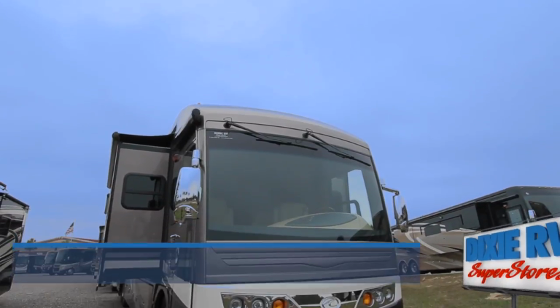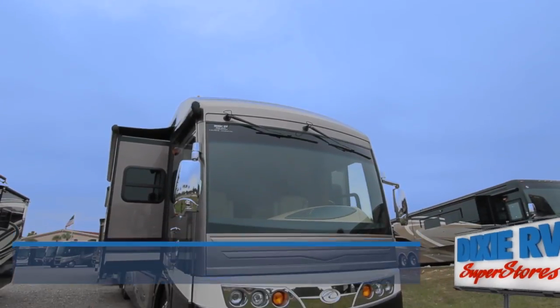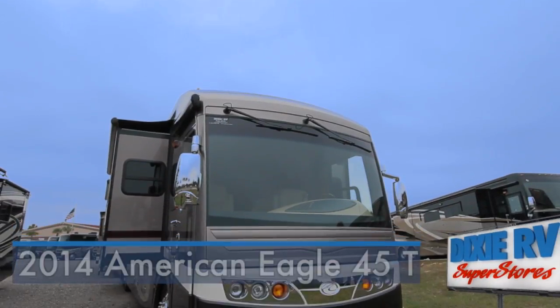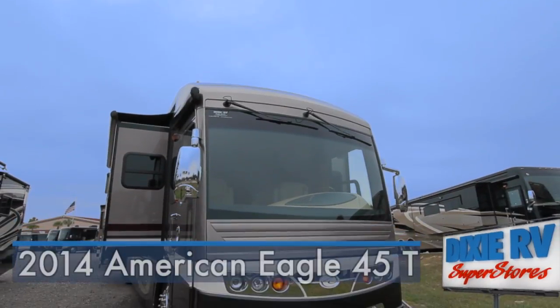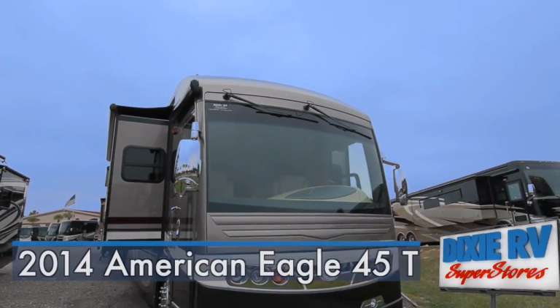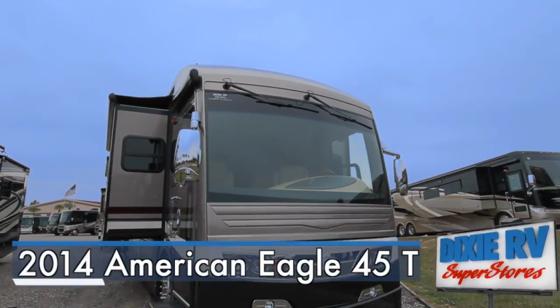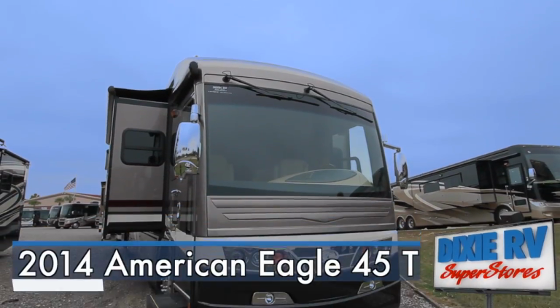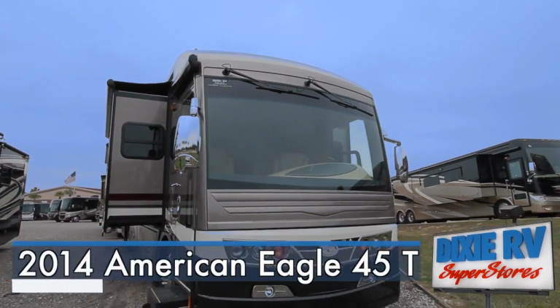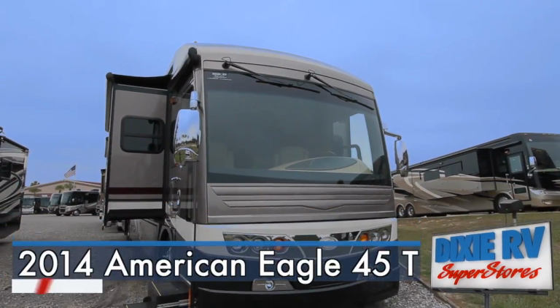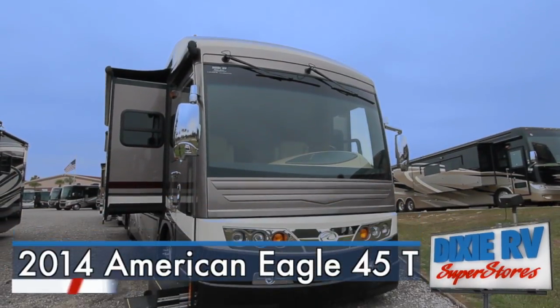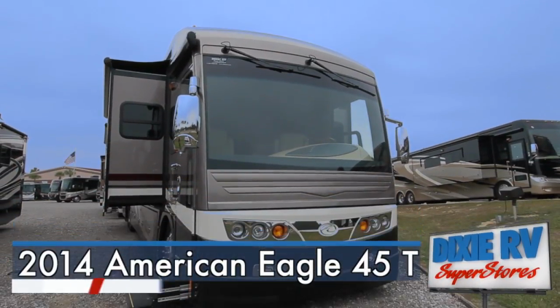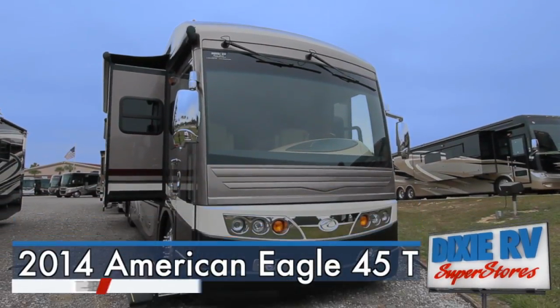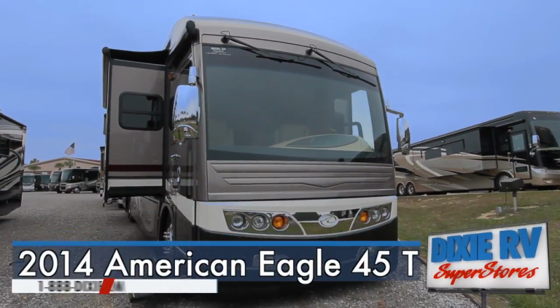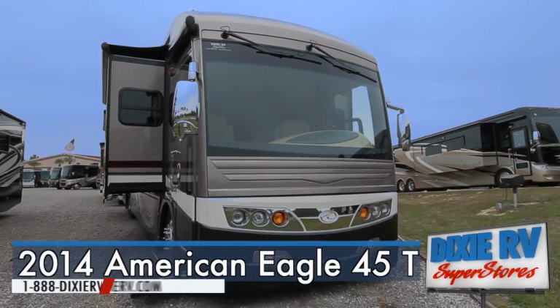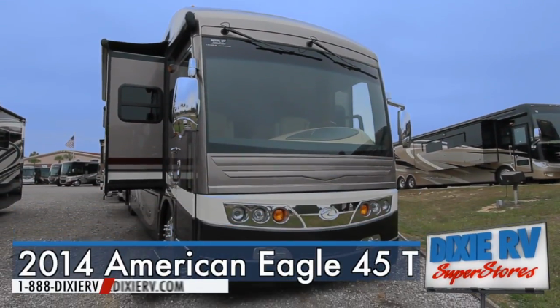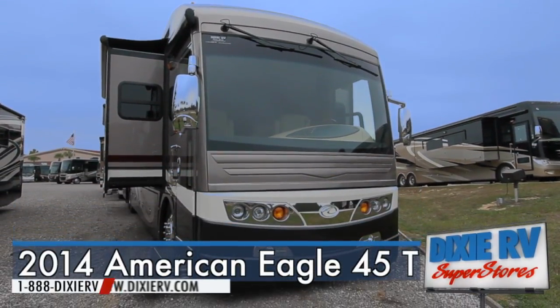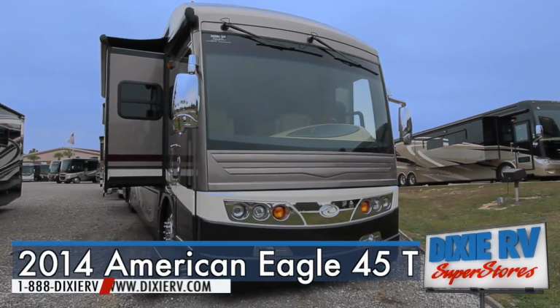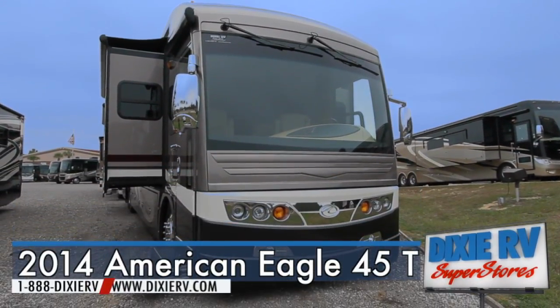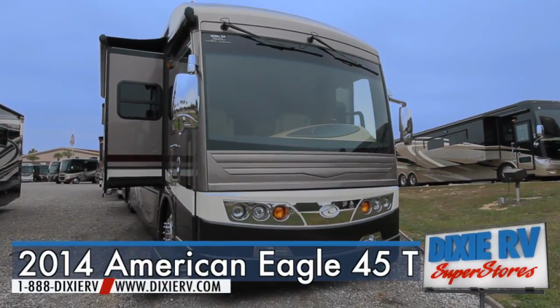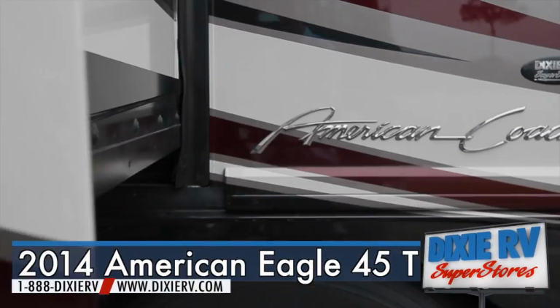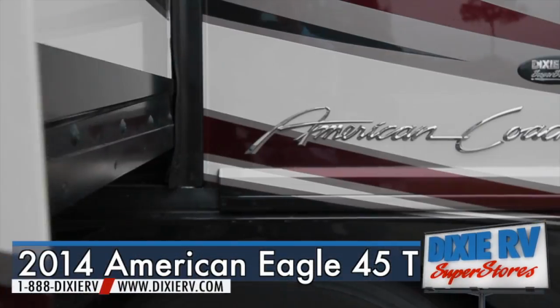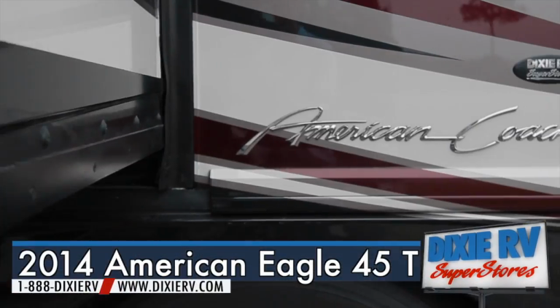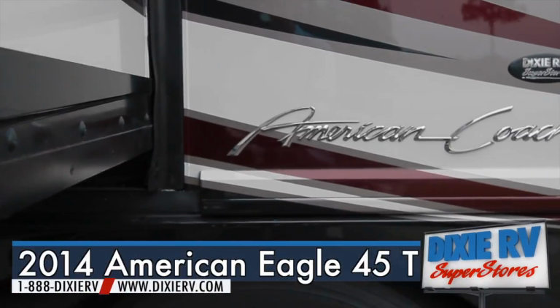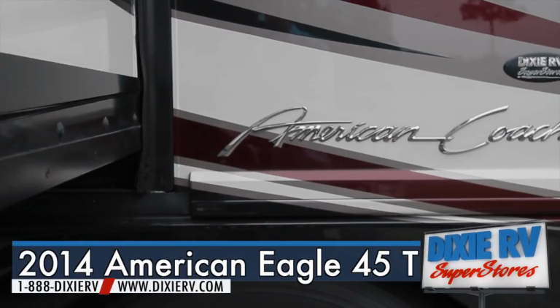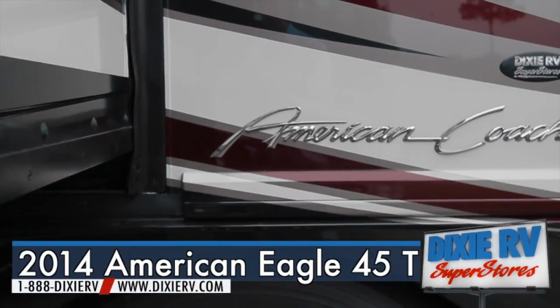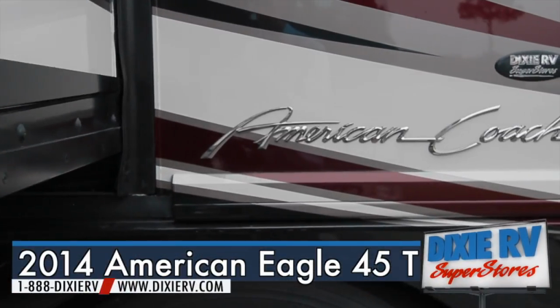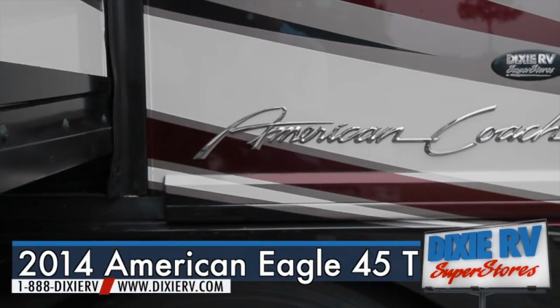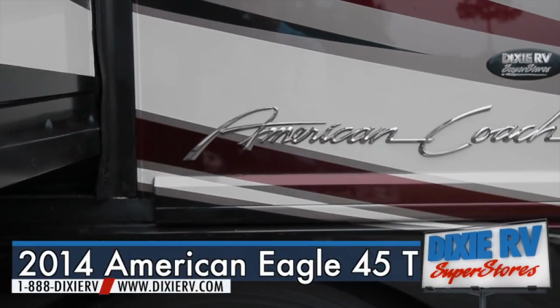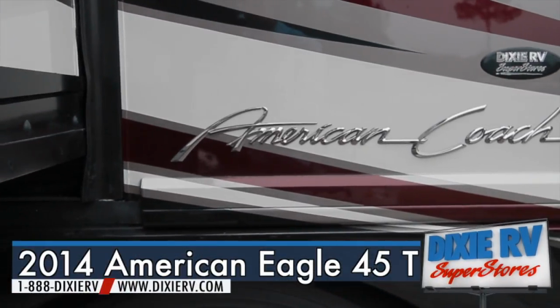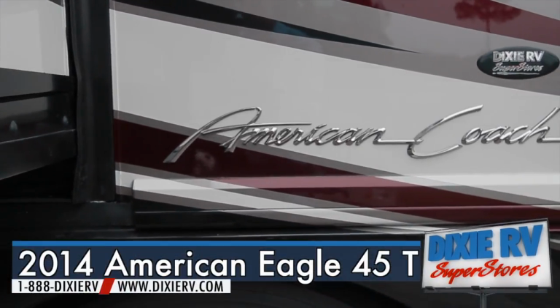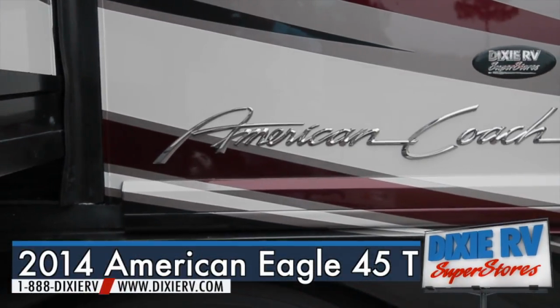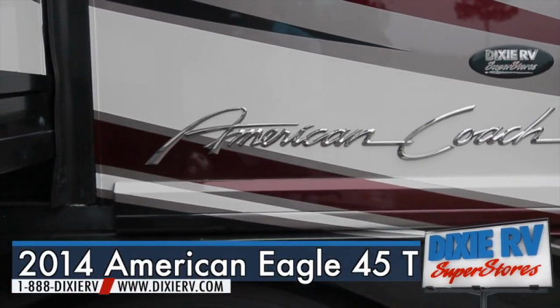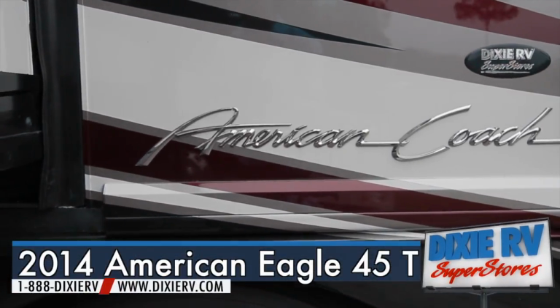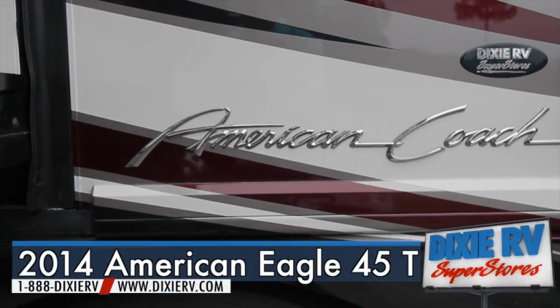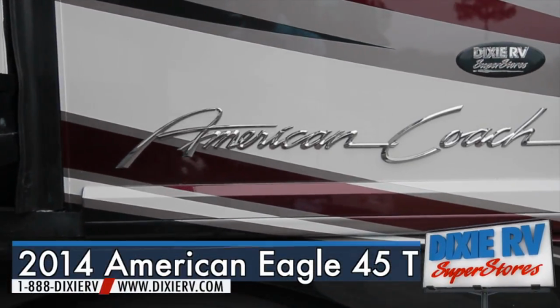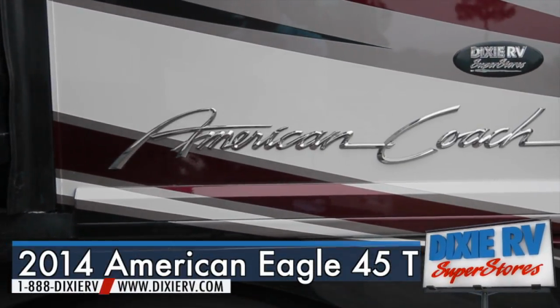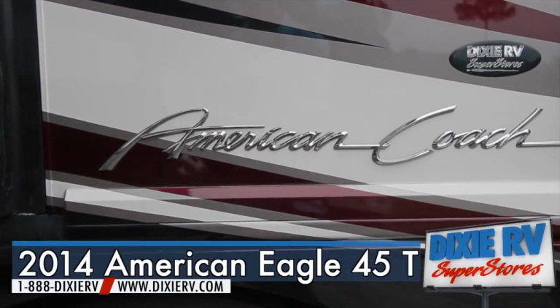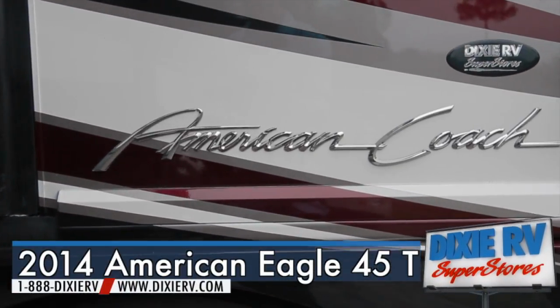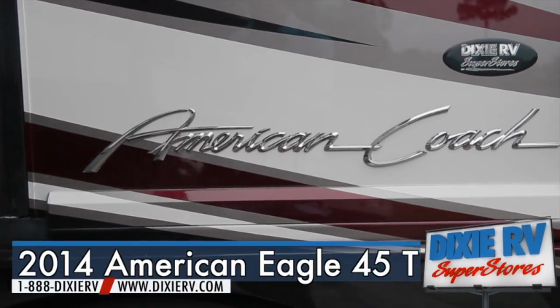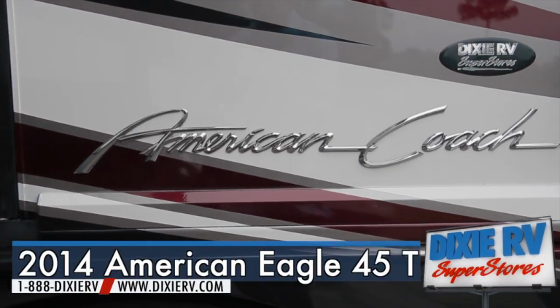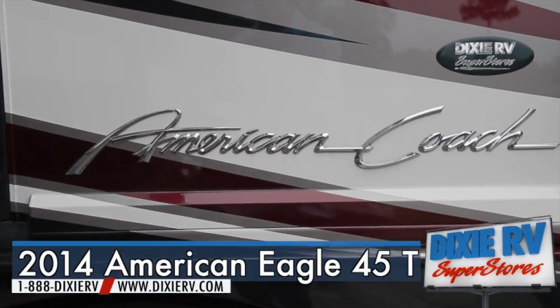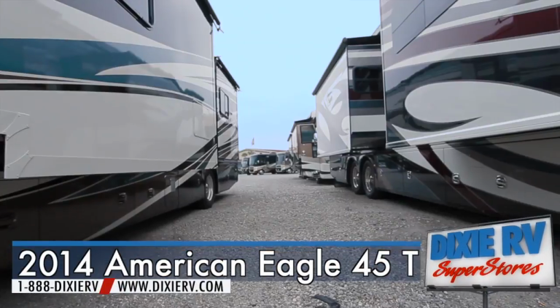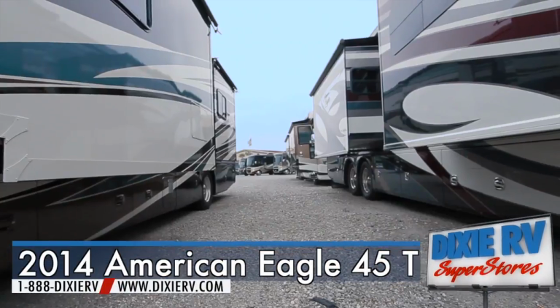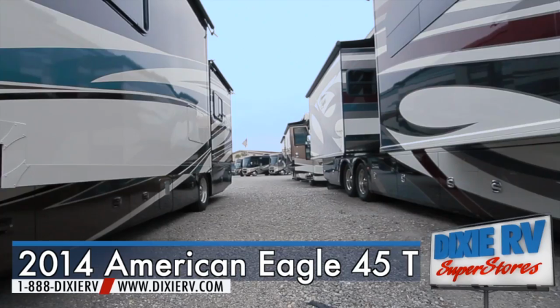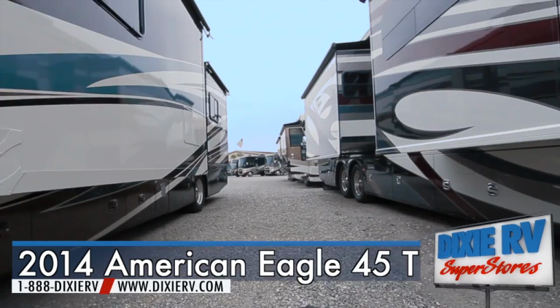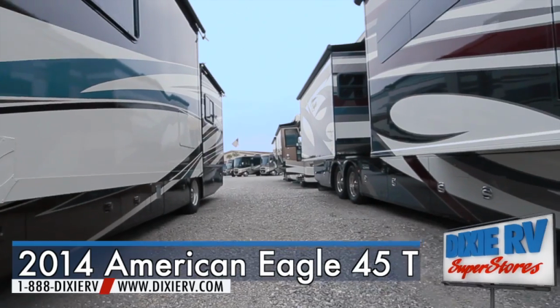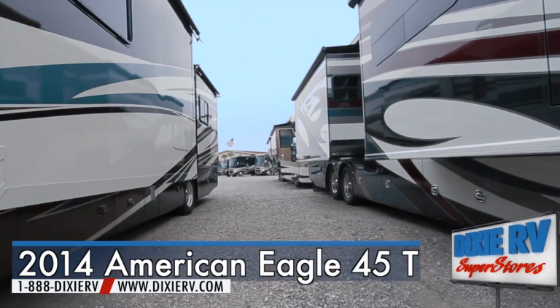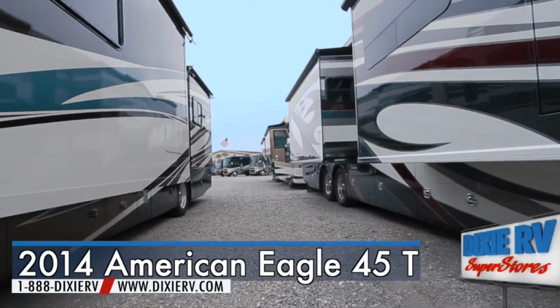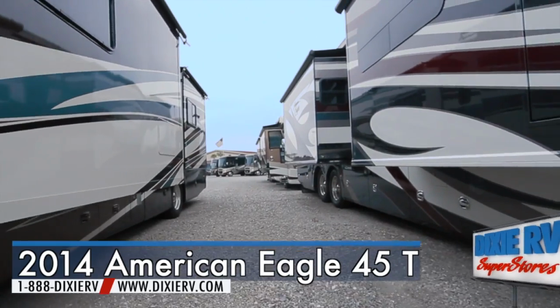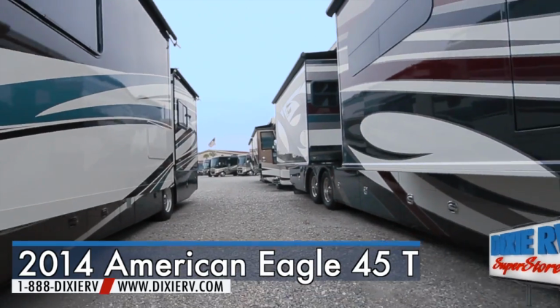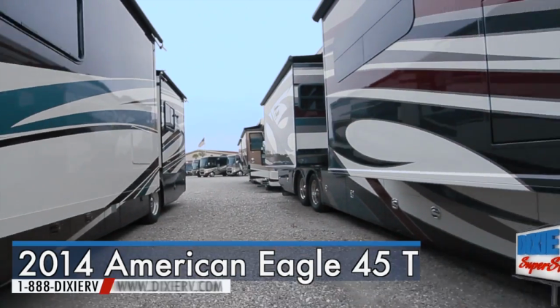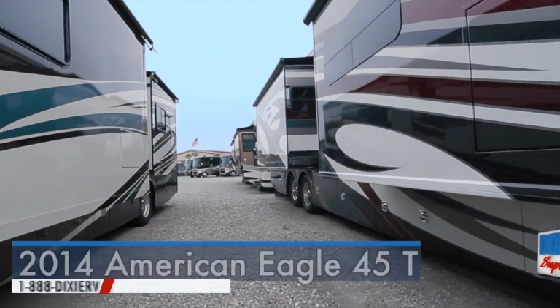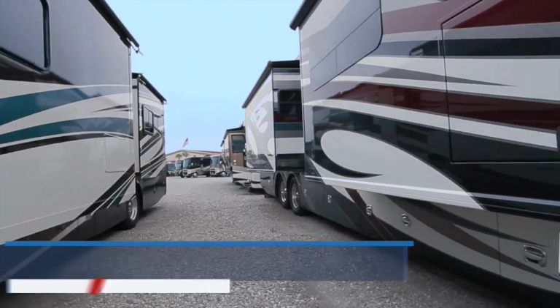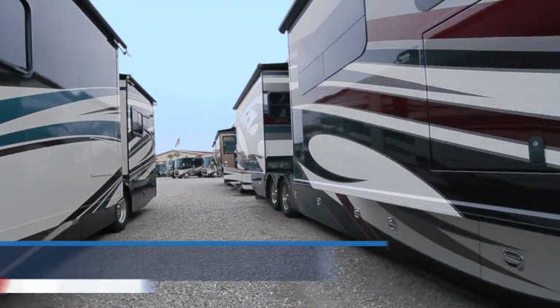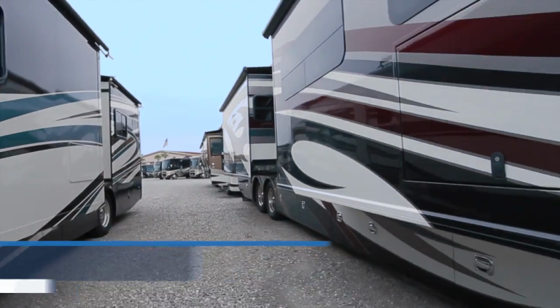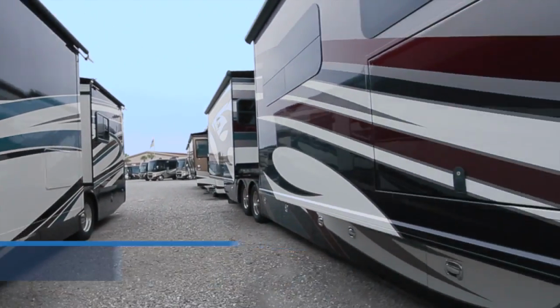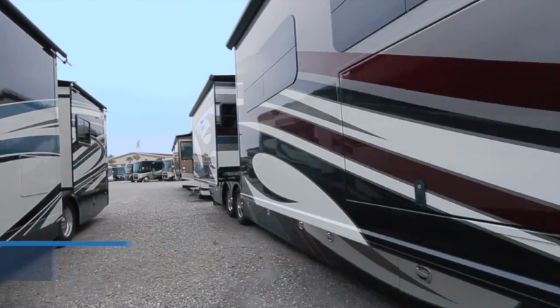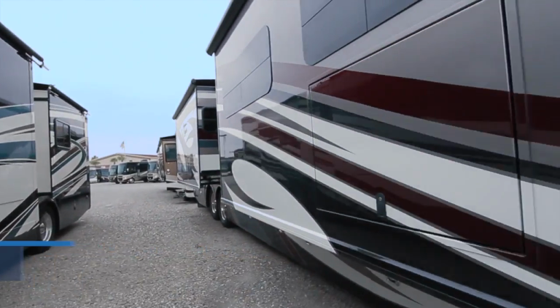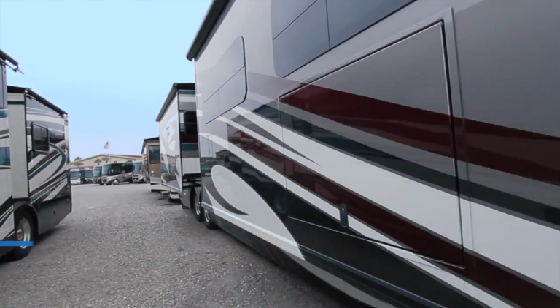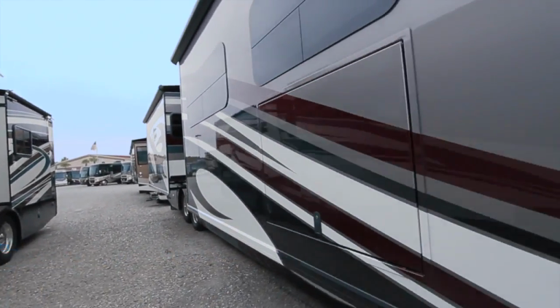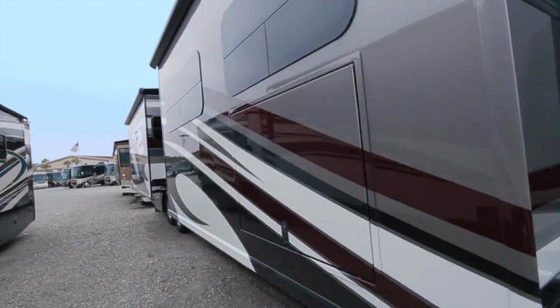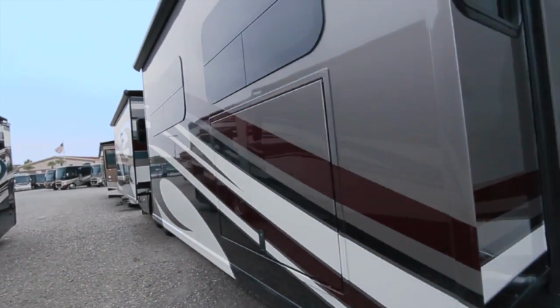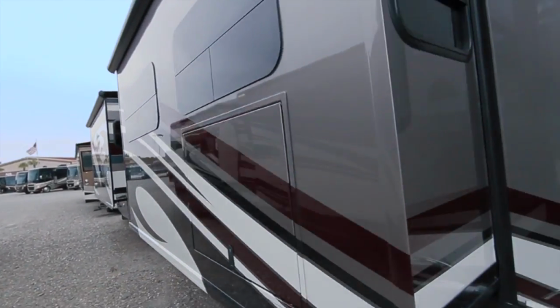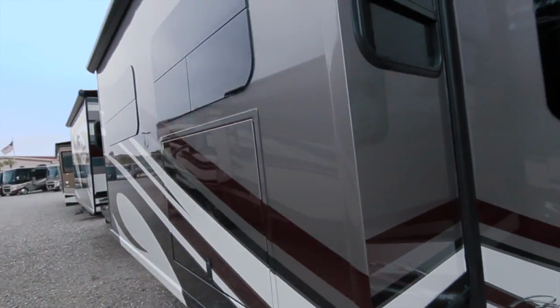This is a showcase of the 2014 American Eagle 45T, for sale now at Dixie RV in Hammond, Louisiana.